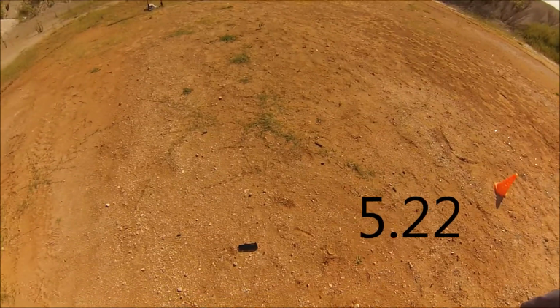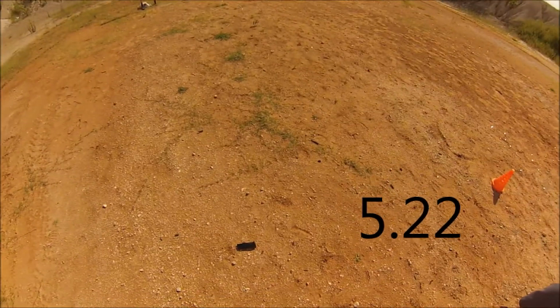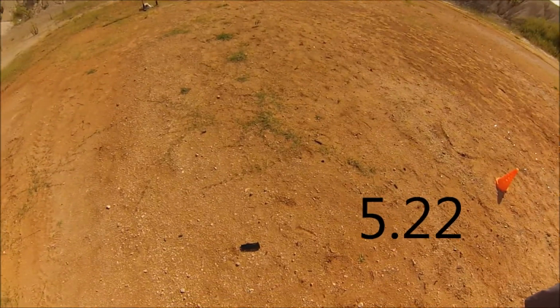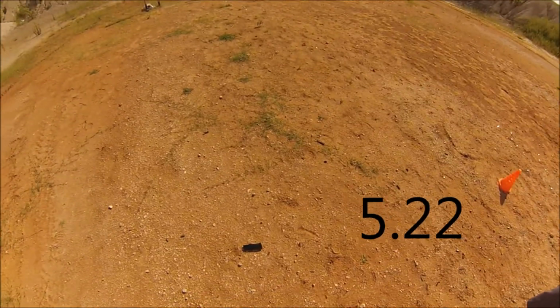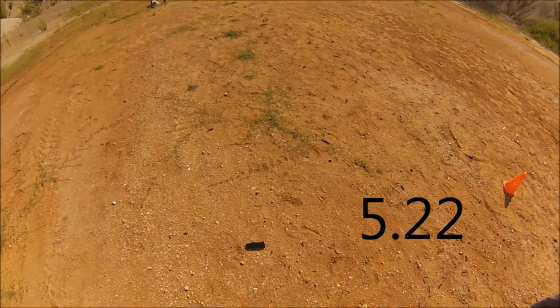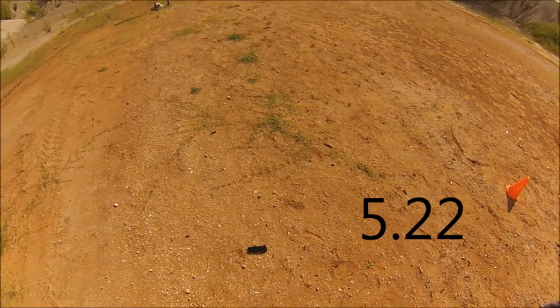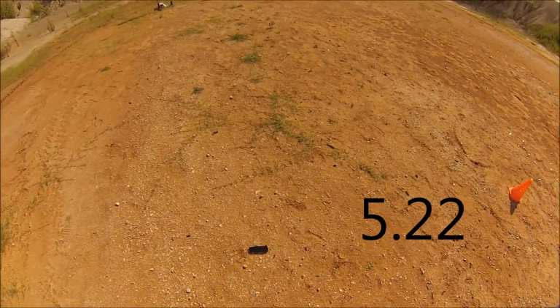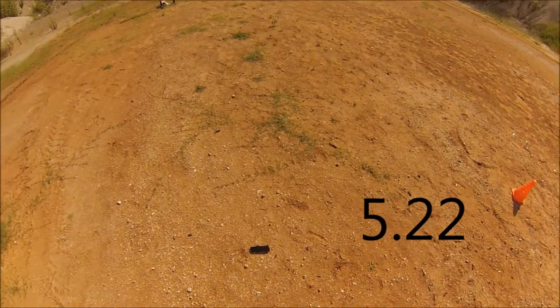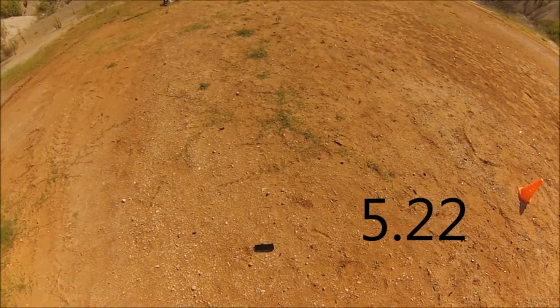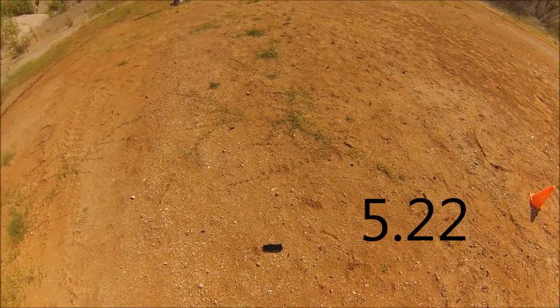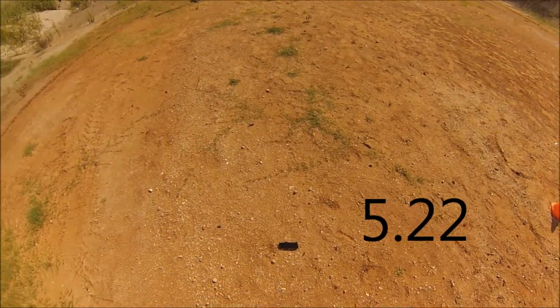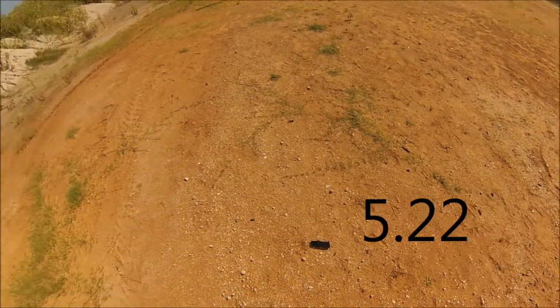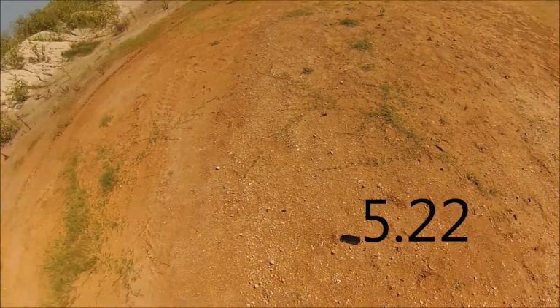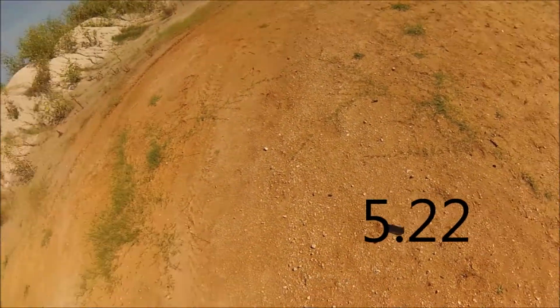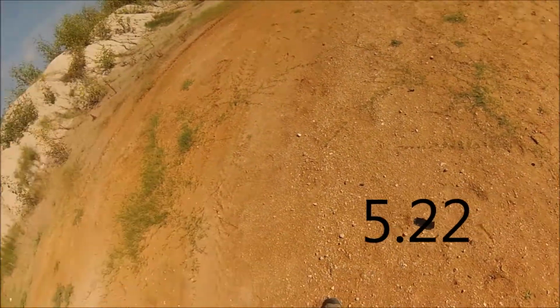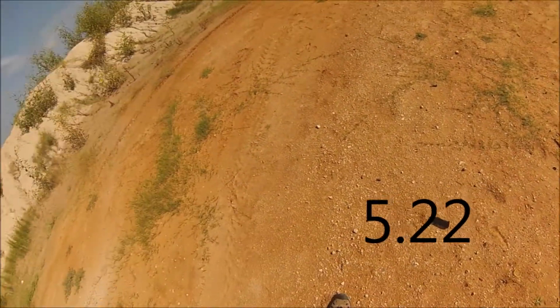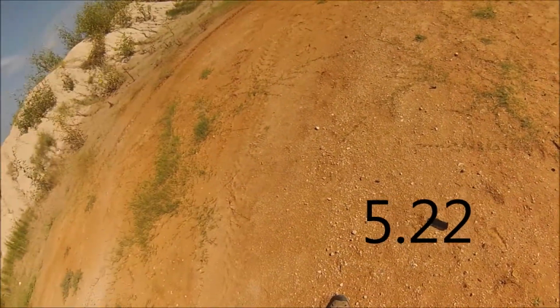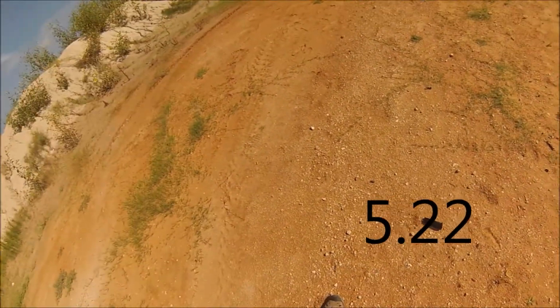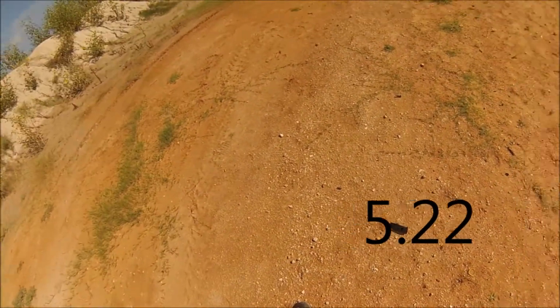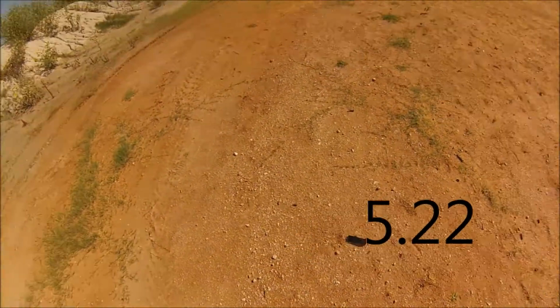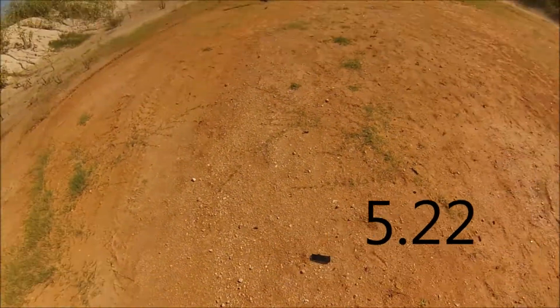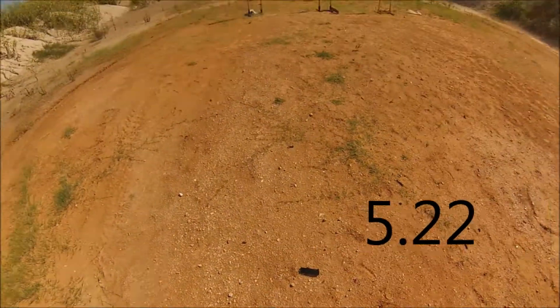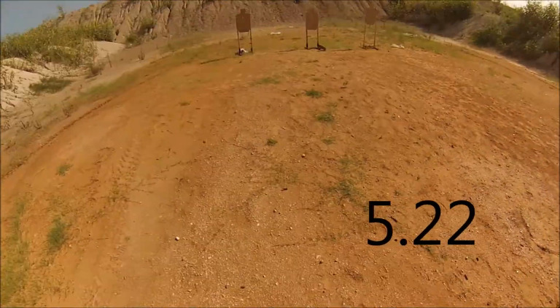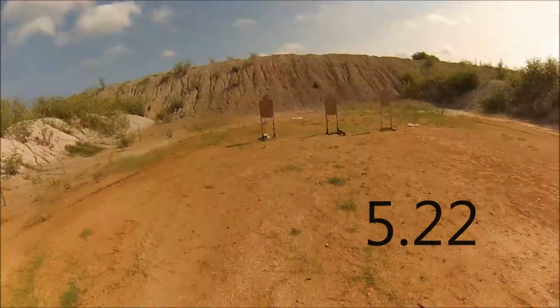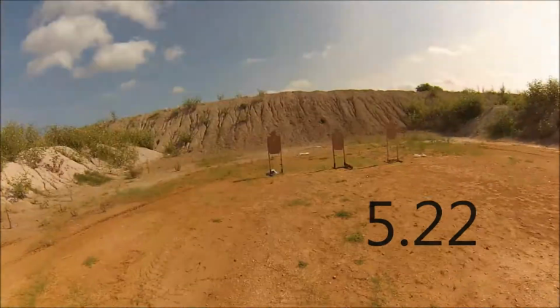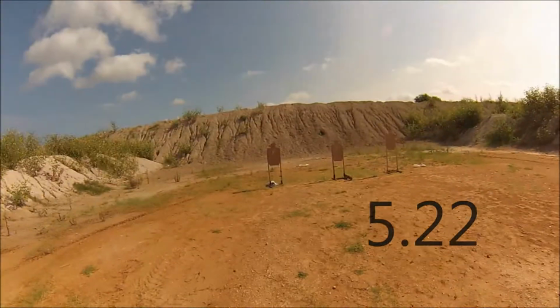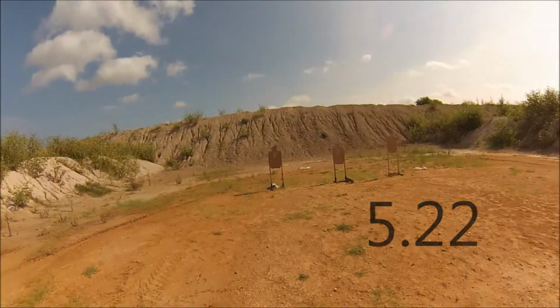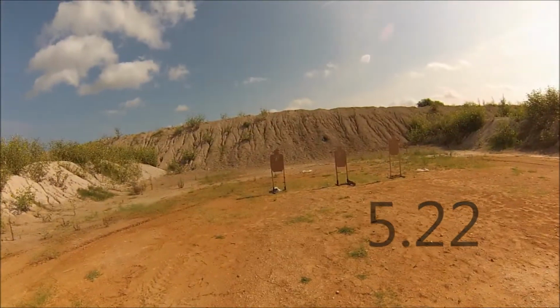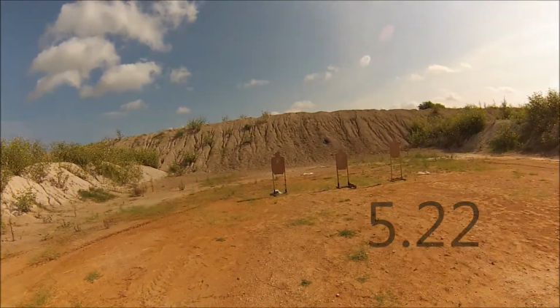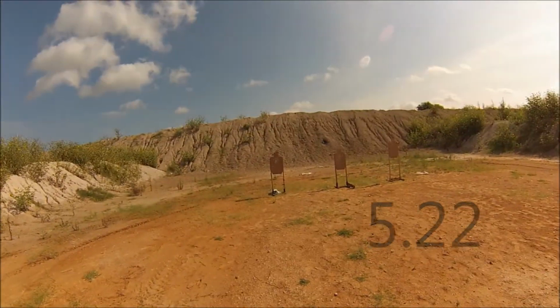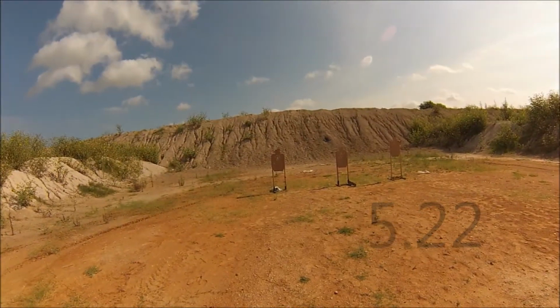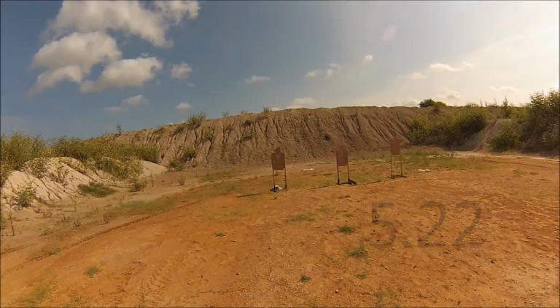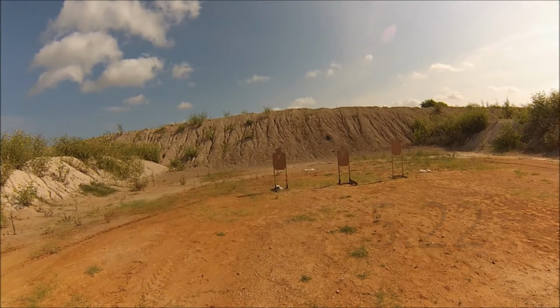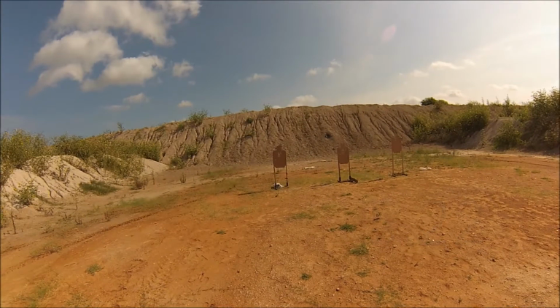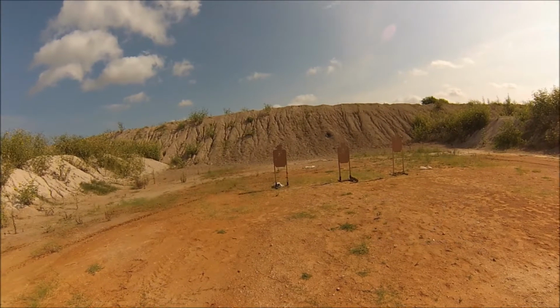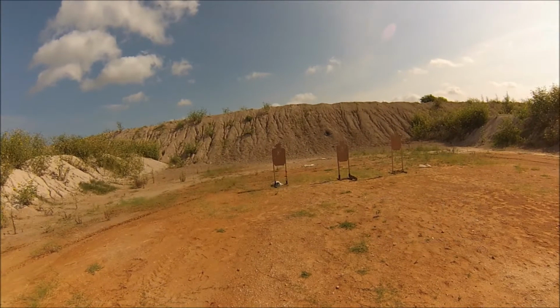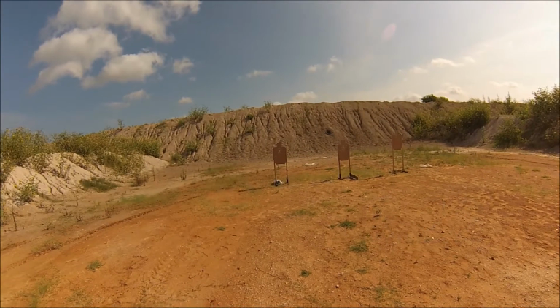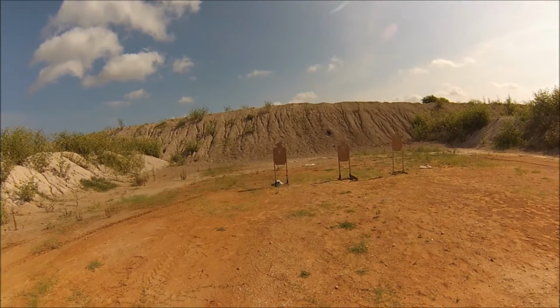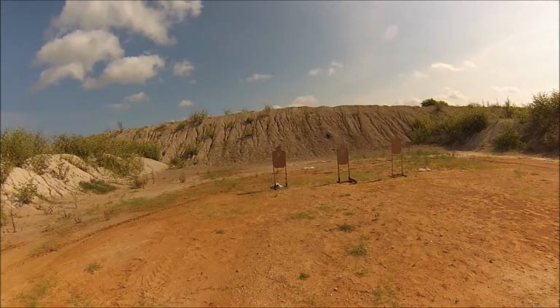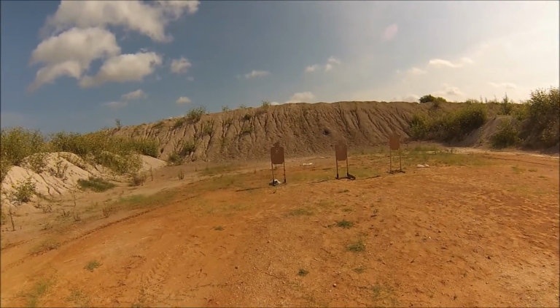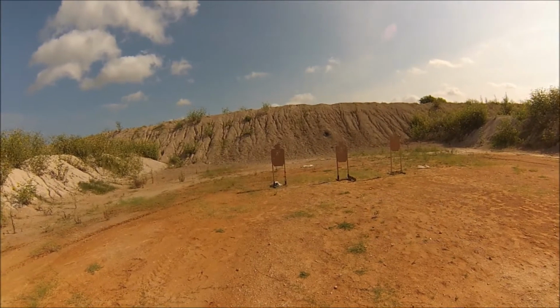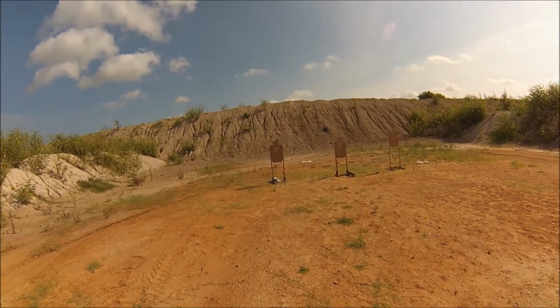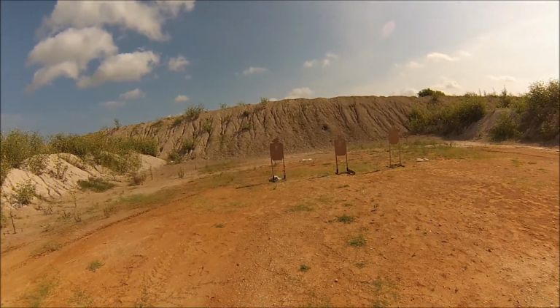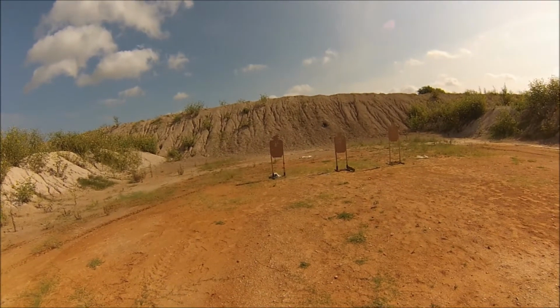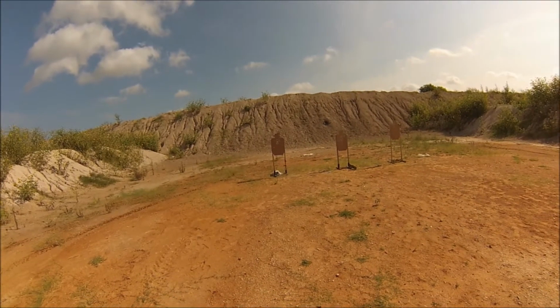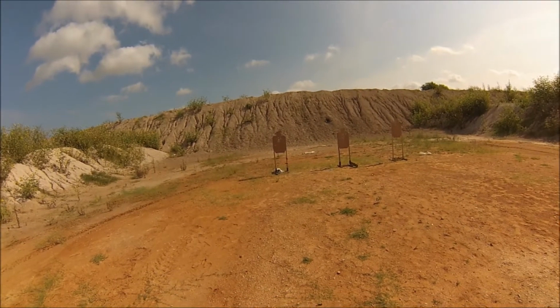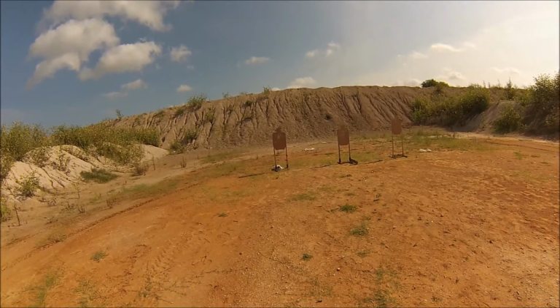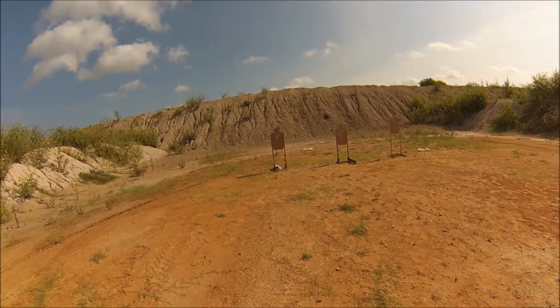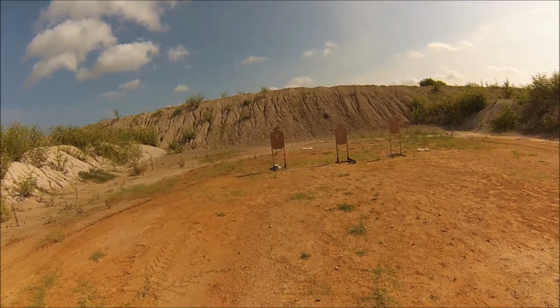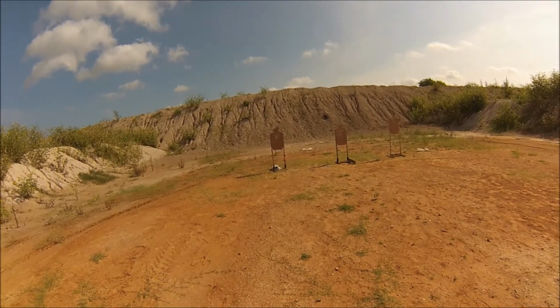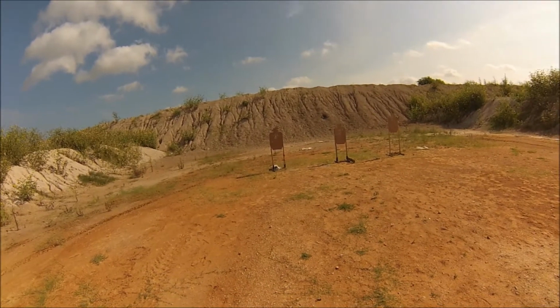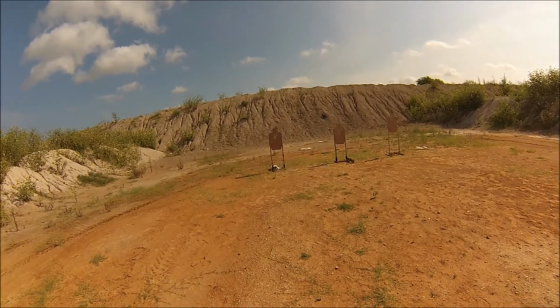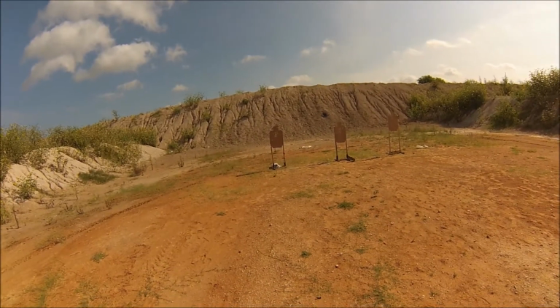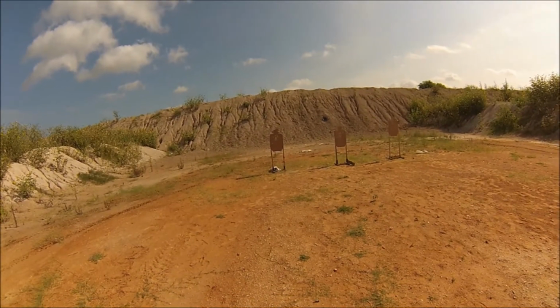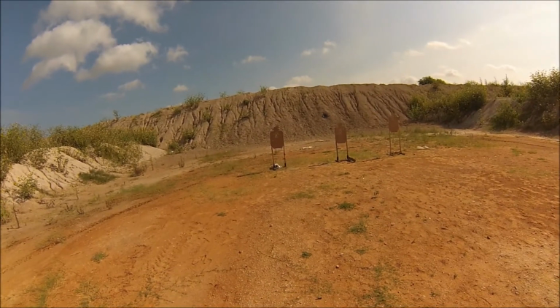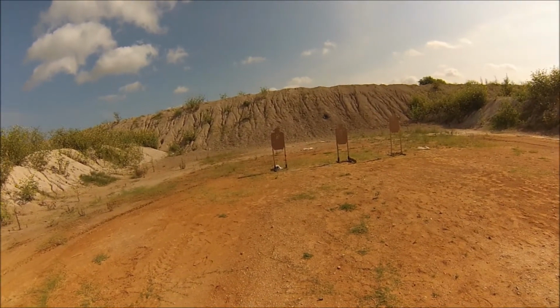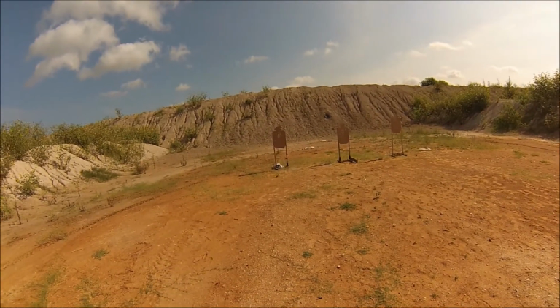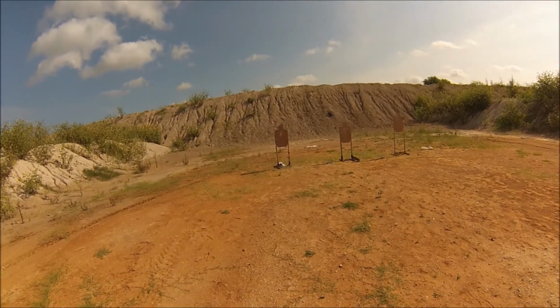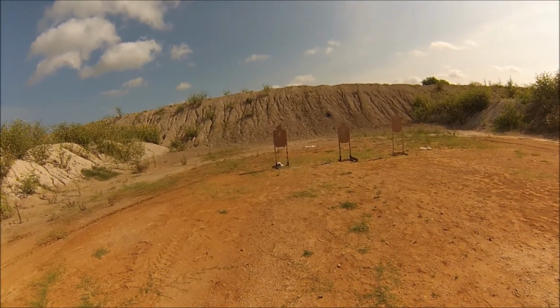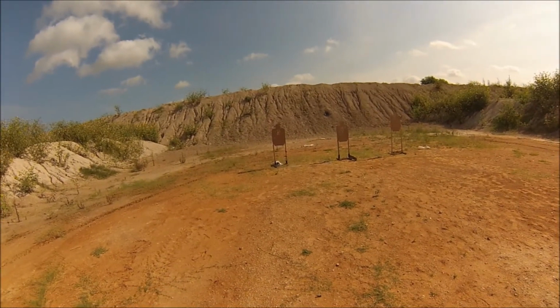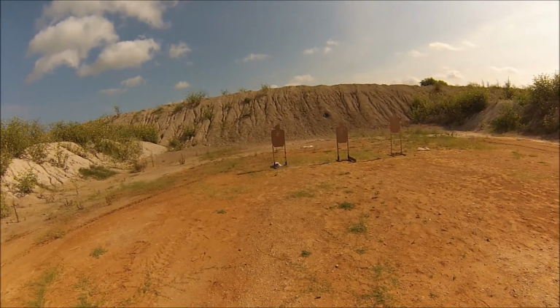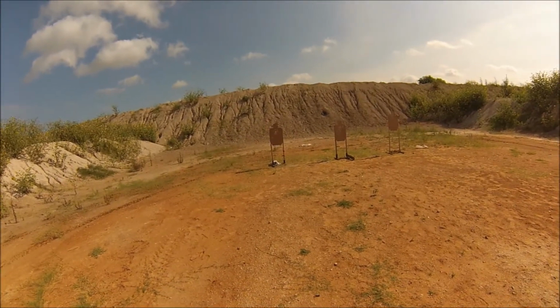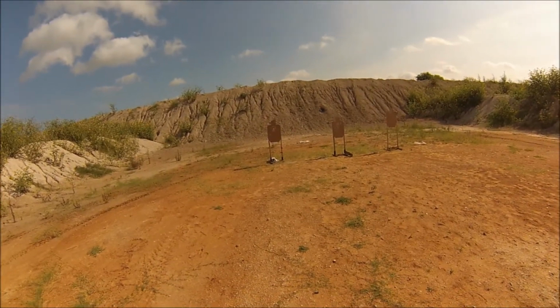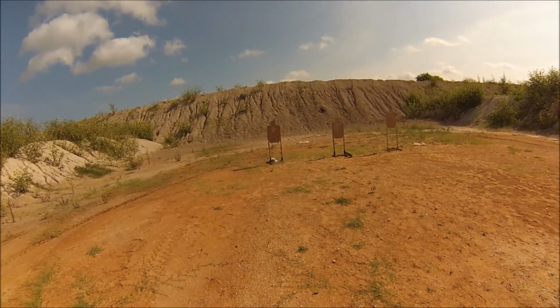Alright, 5-2-2. Now we're going to deliver 4 rounds to the body and 1 round to the head.